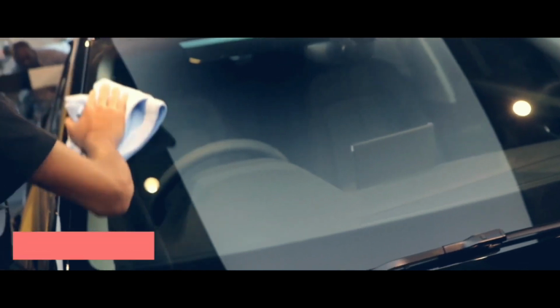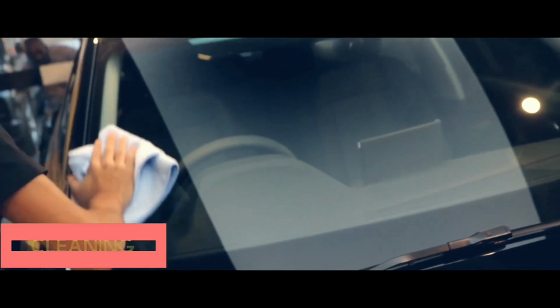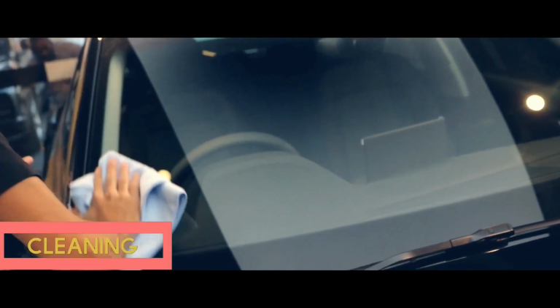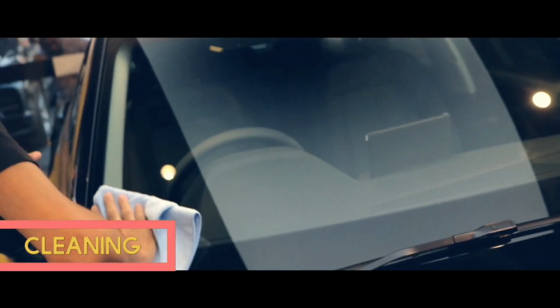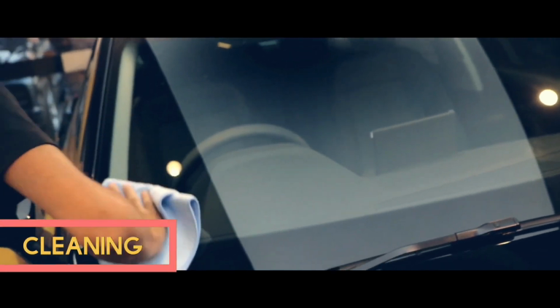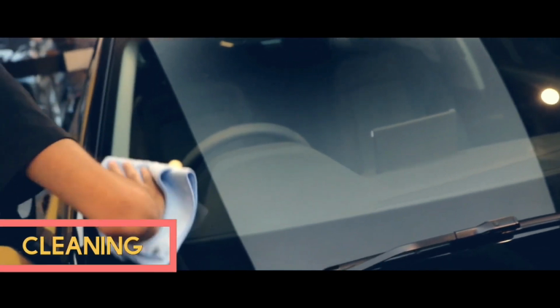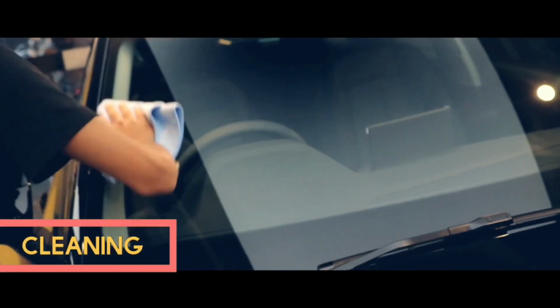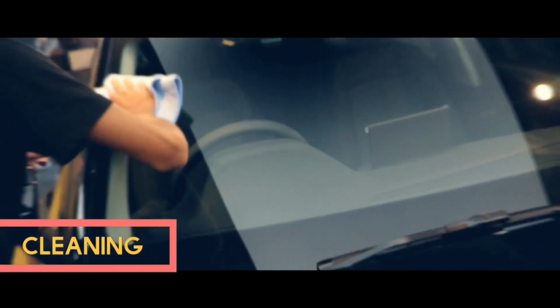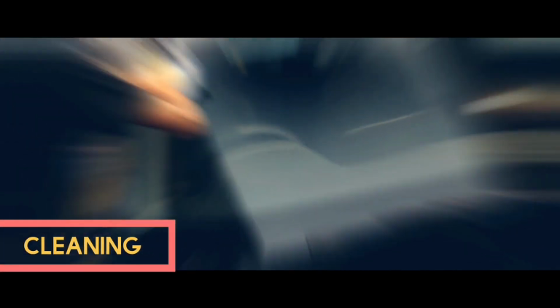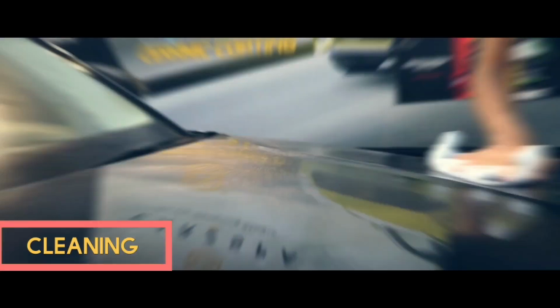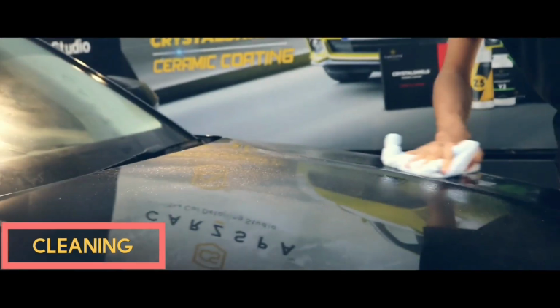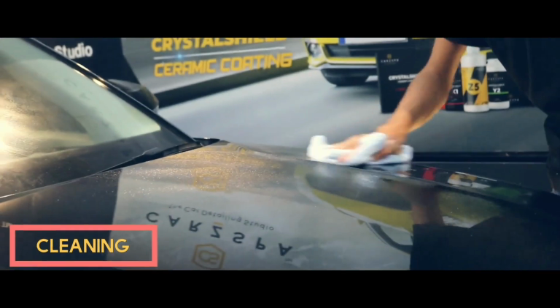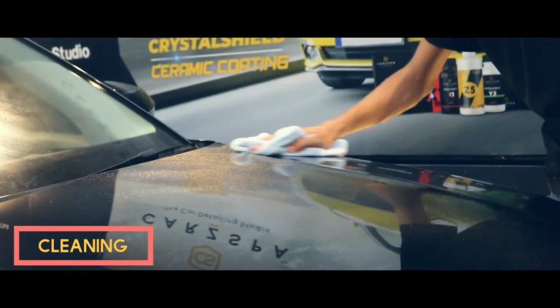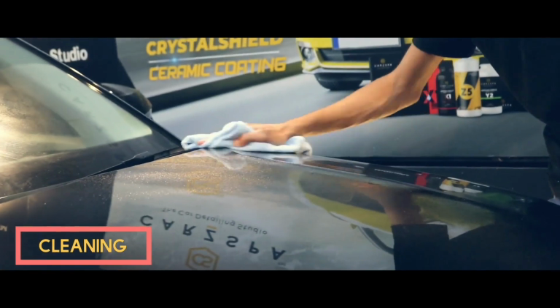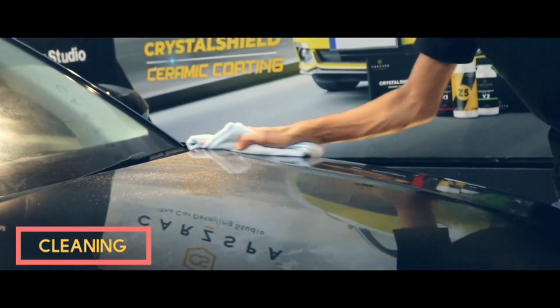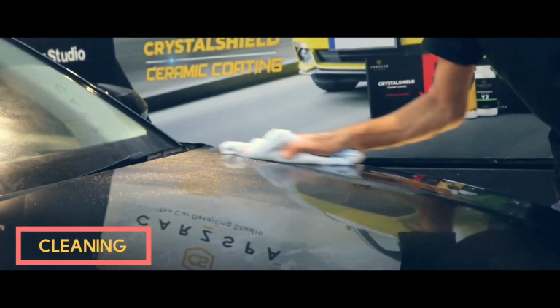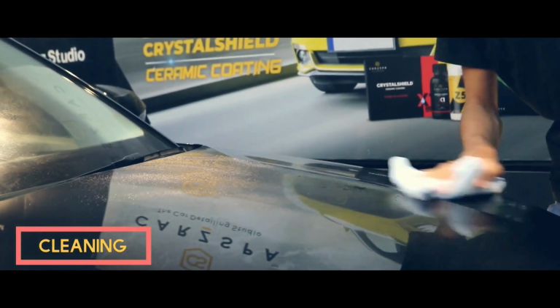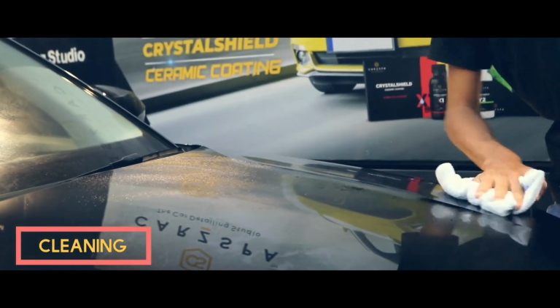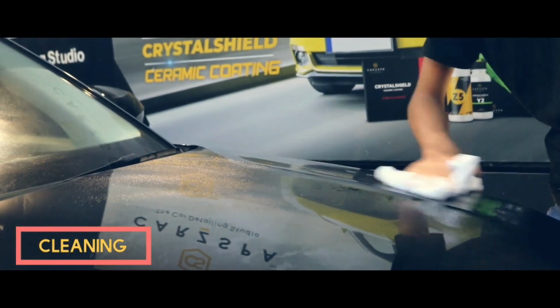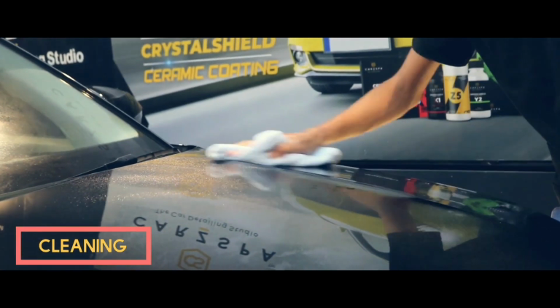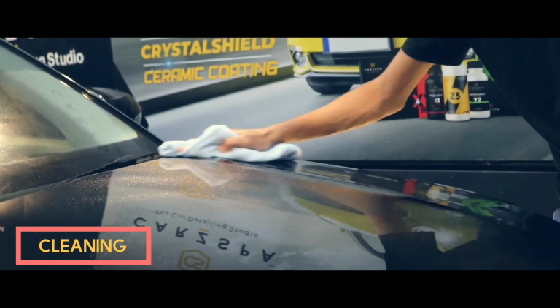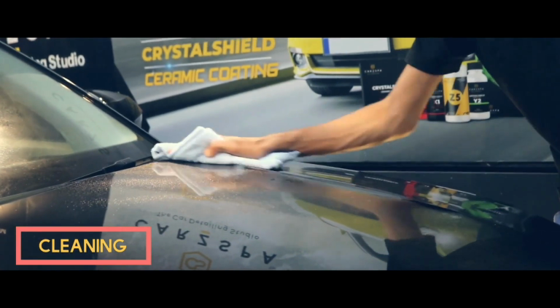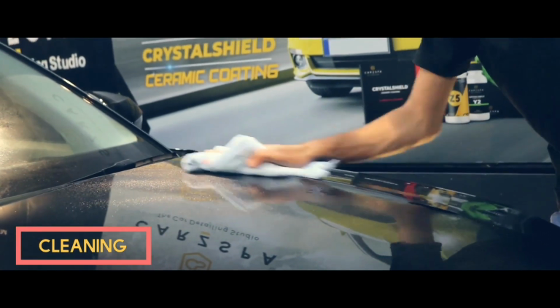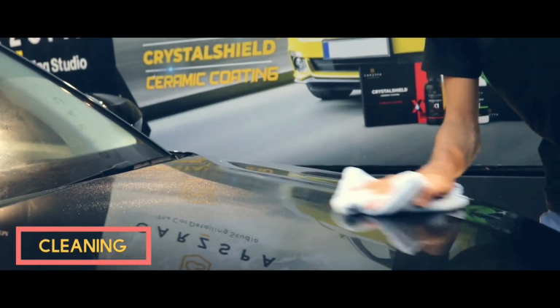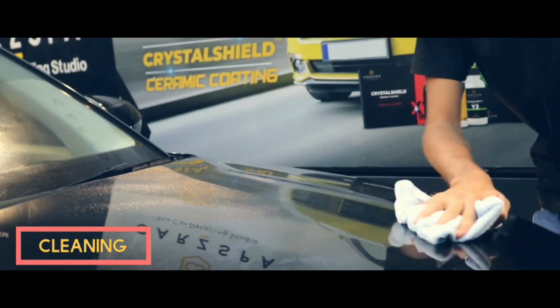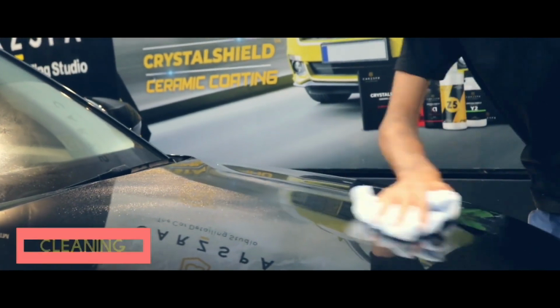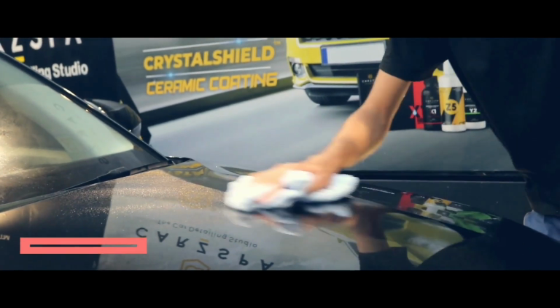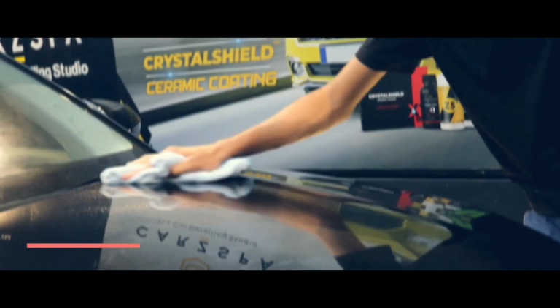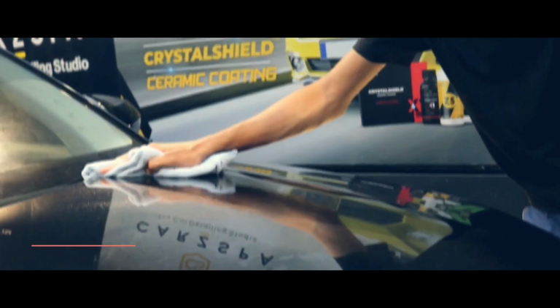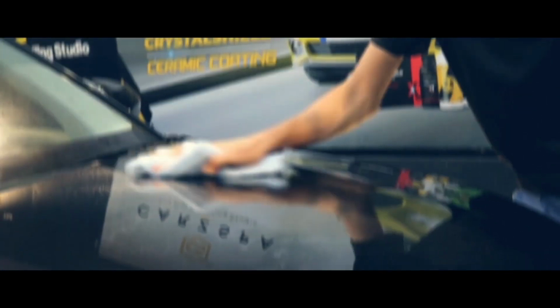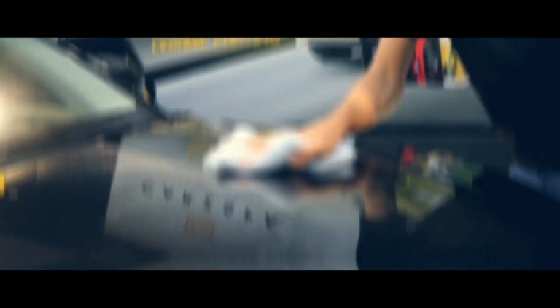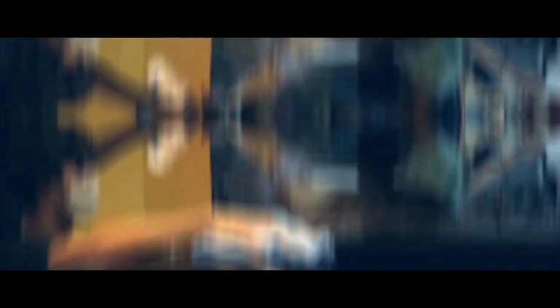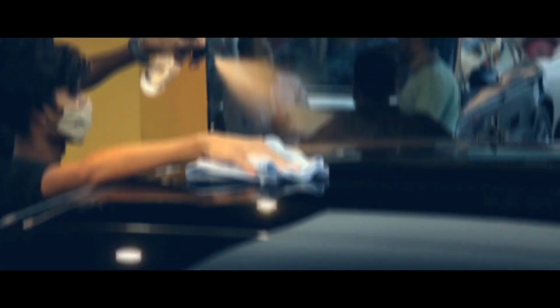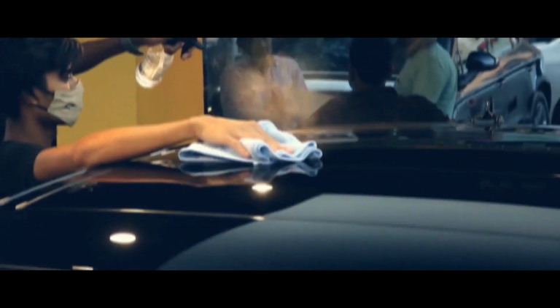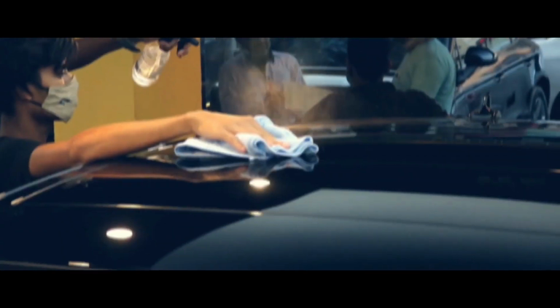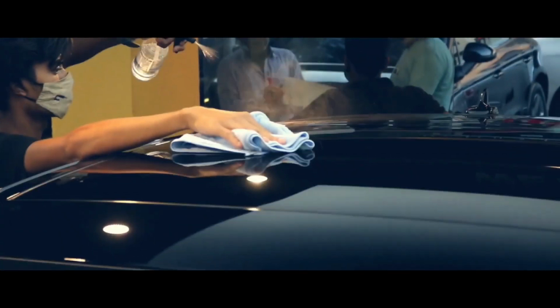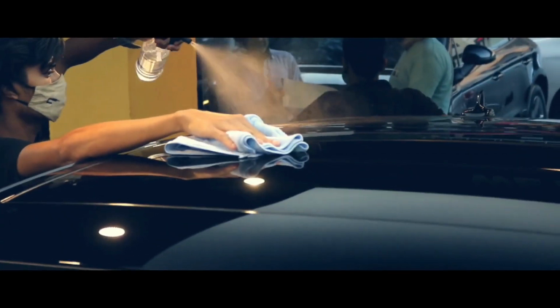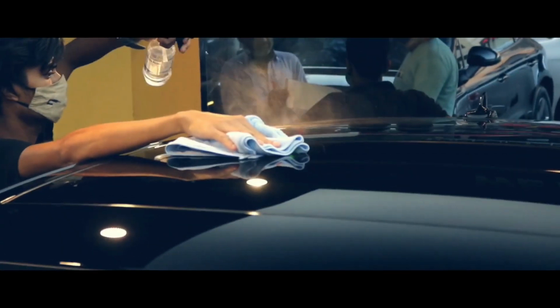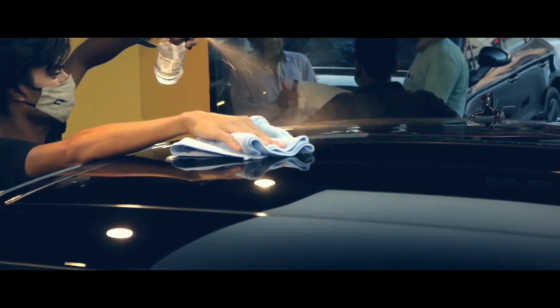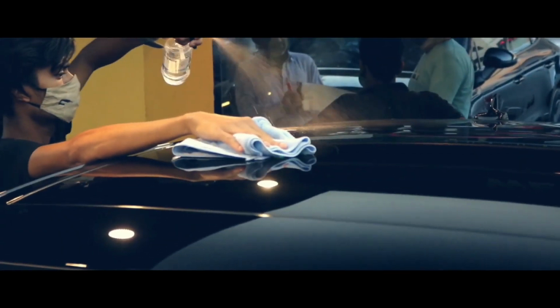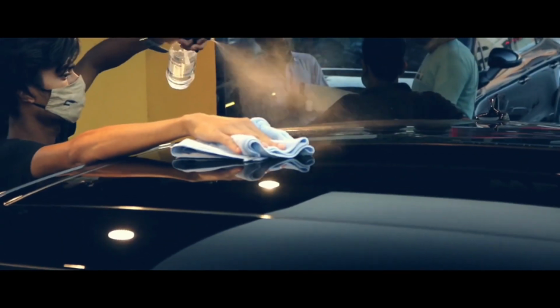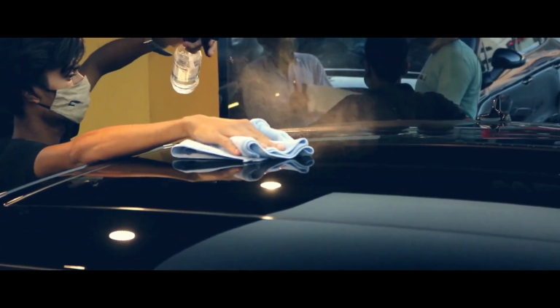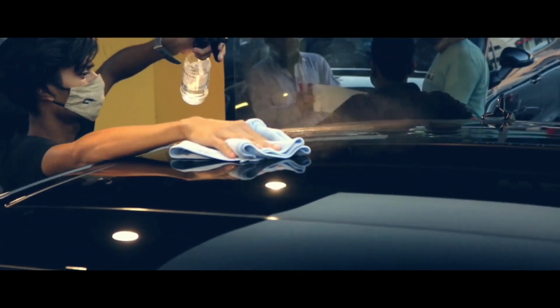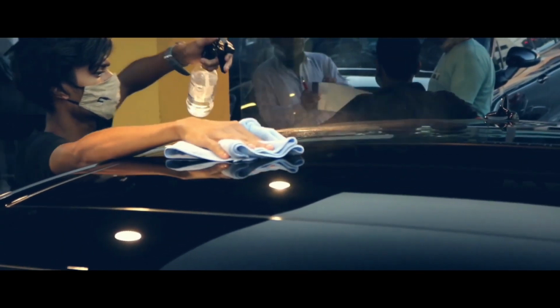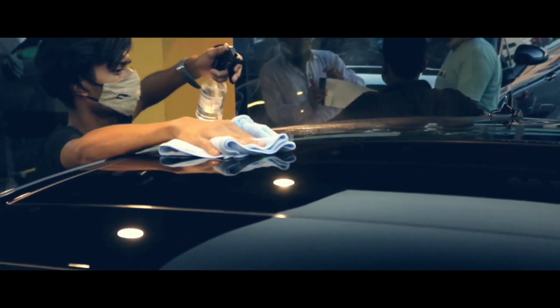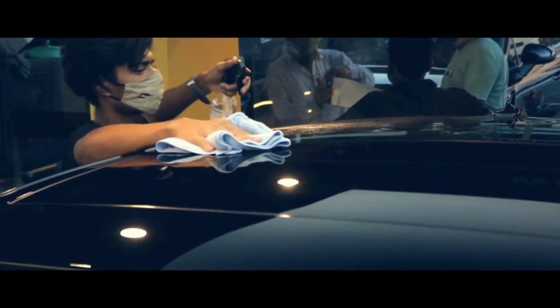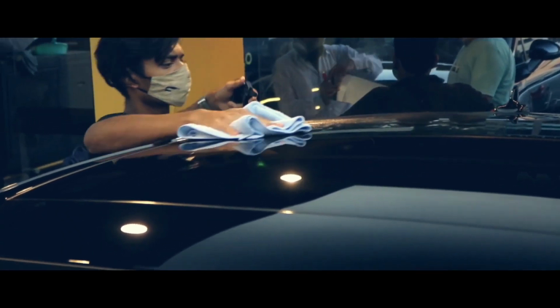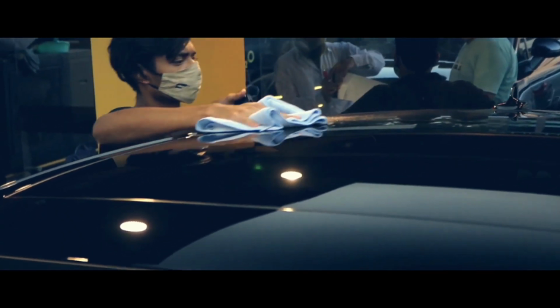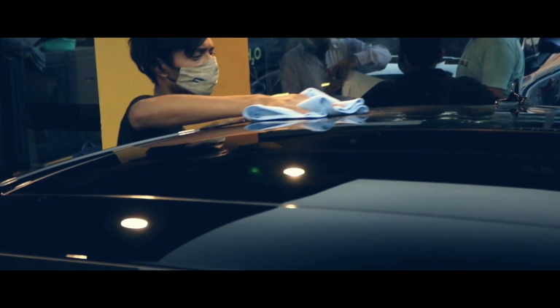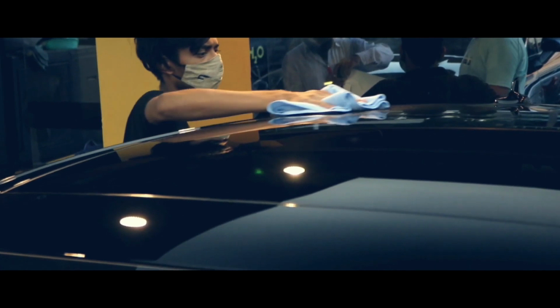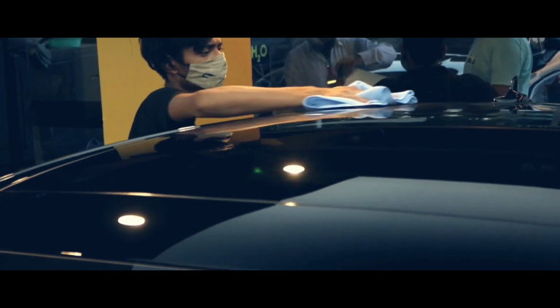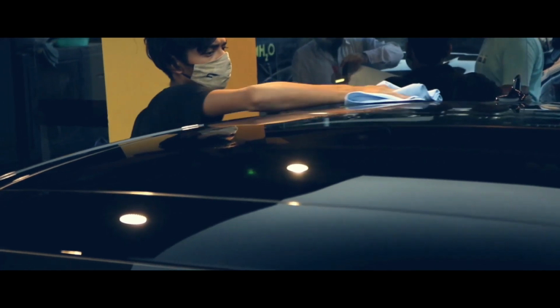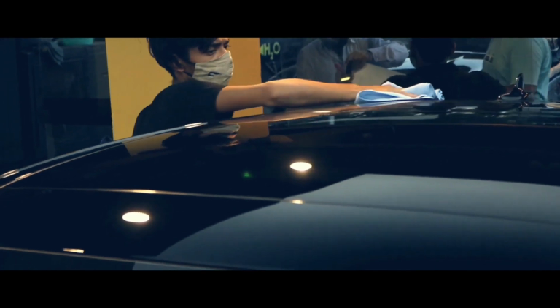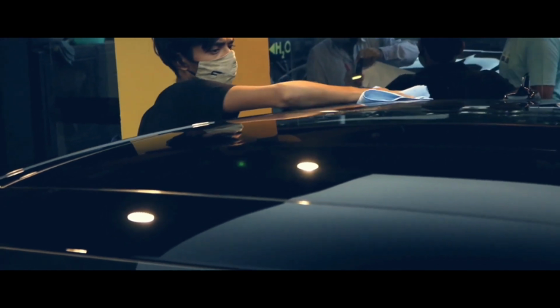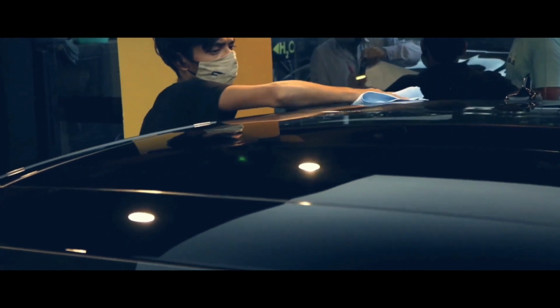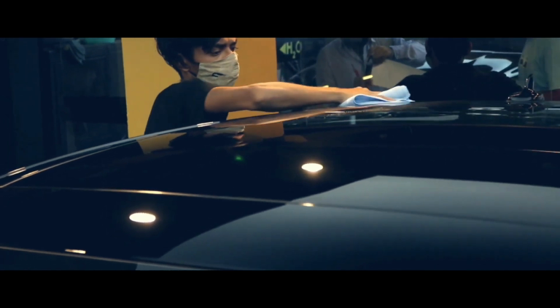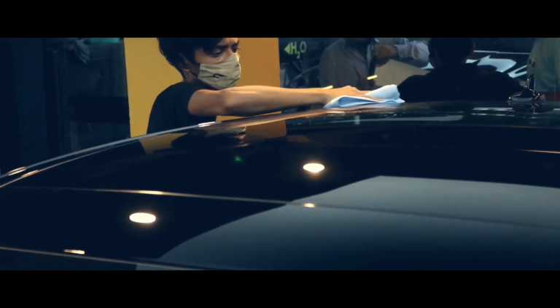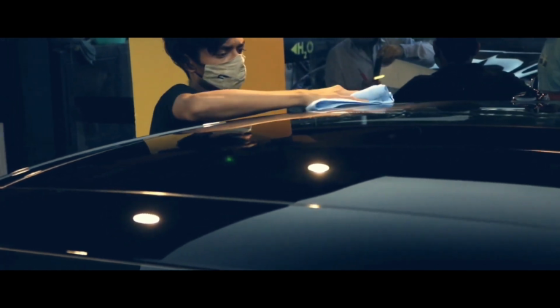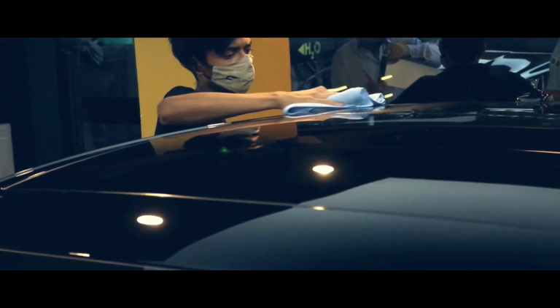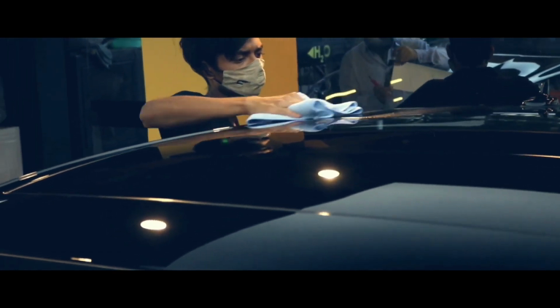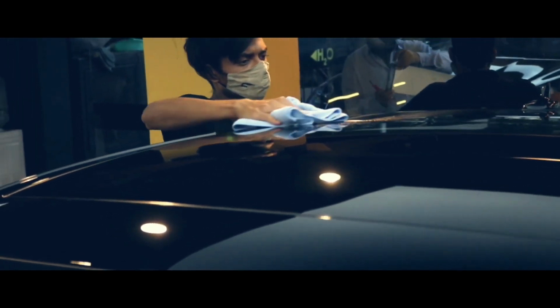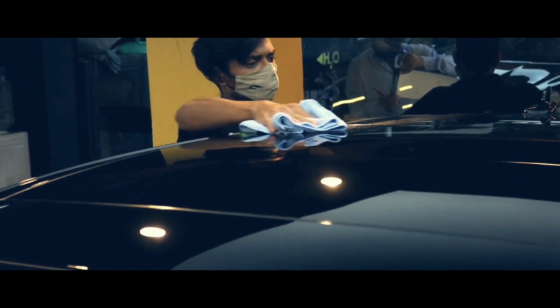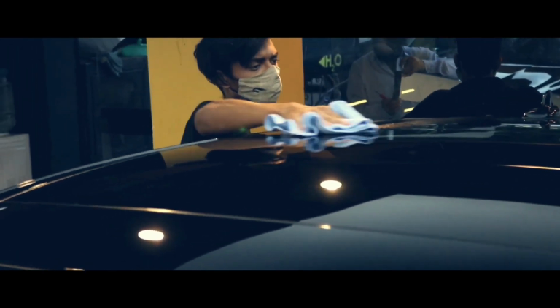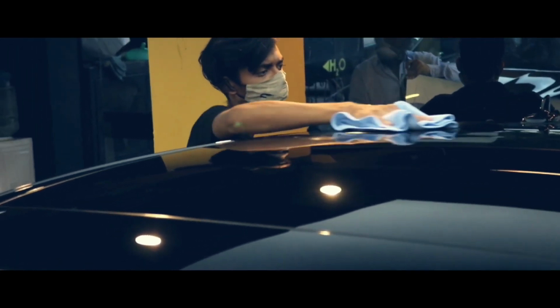The whole car is then wiped with IPA cleaner to remove the waxes on the paint, to prepare it for applying our Crystal Shield ceramic coat.